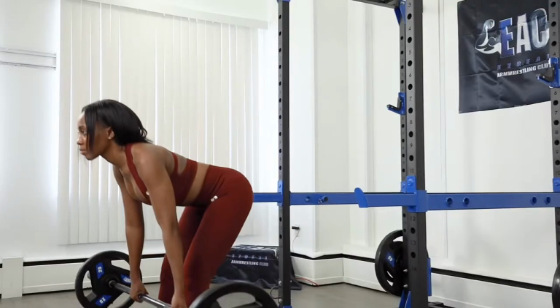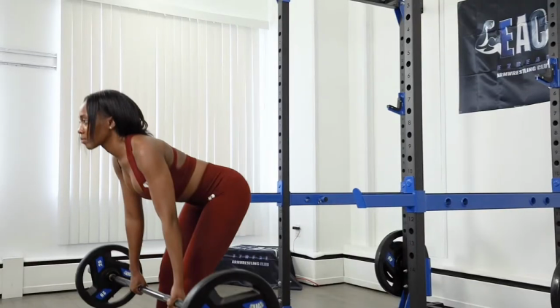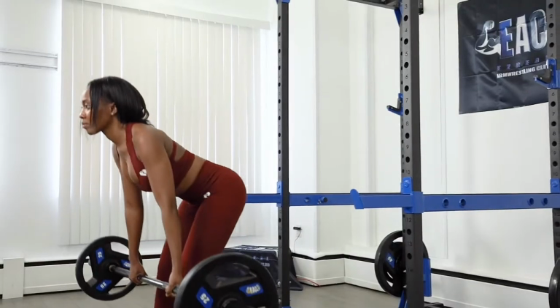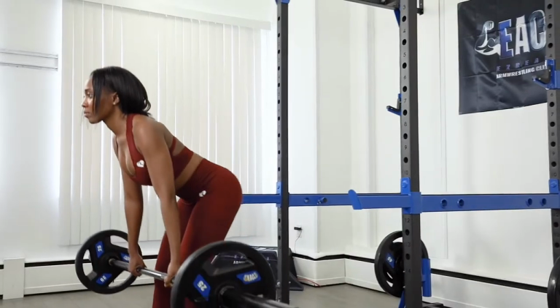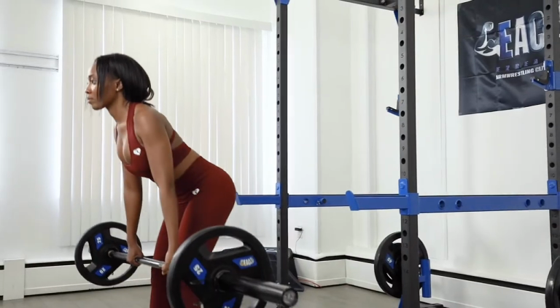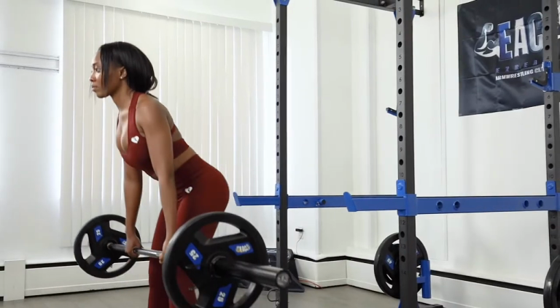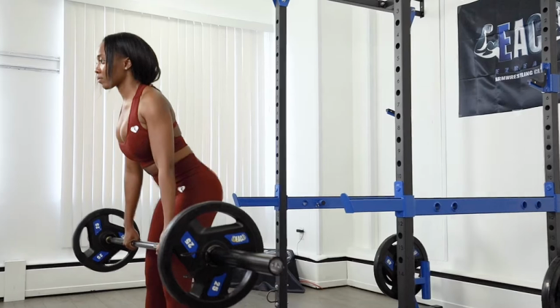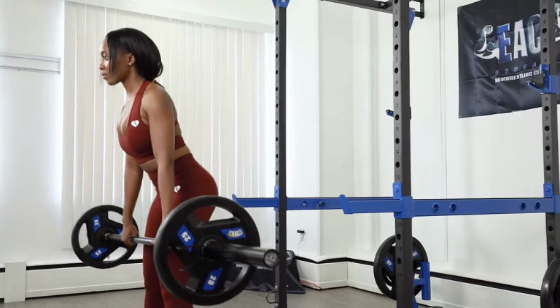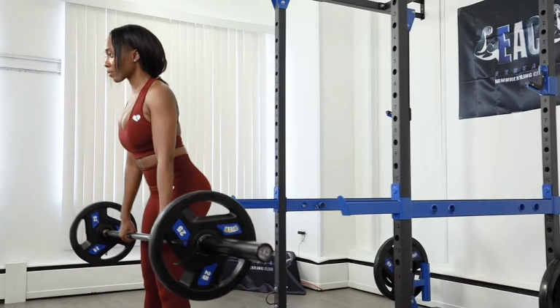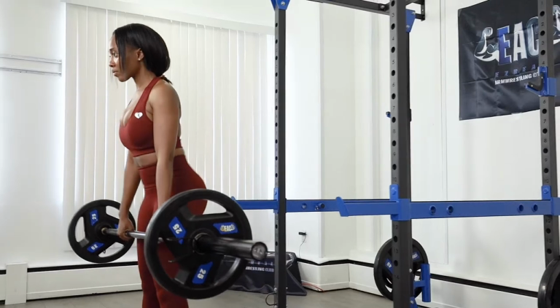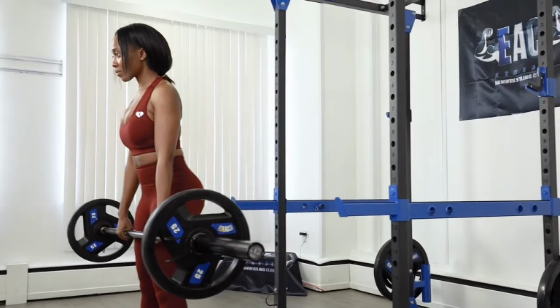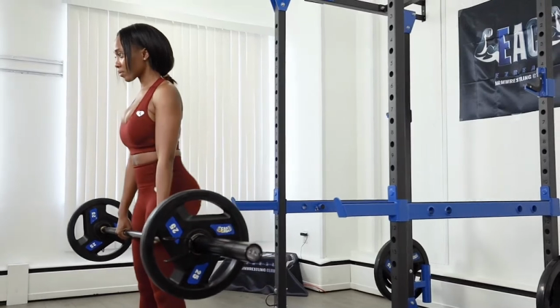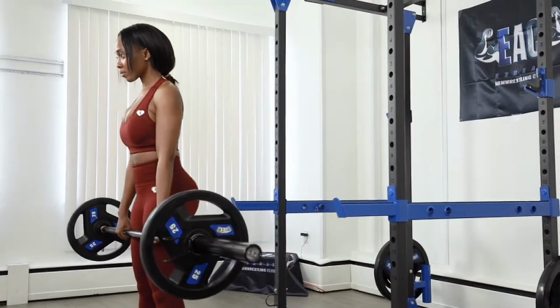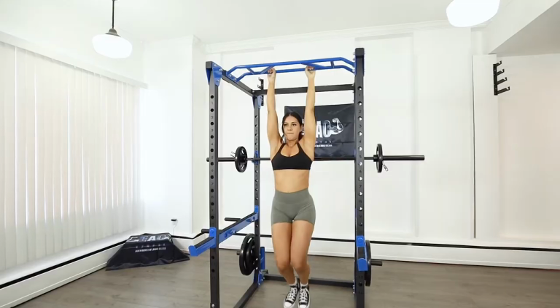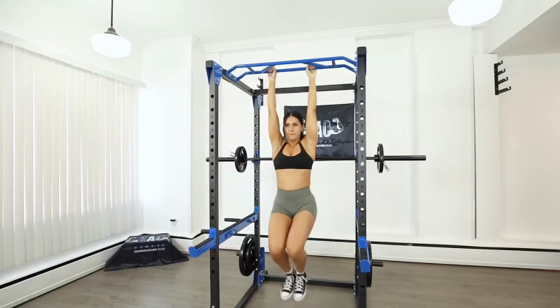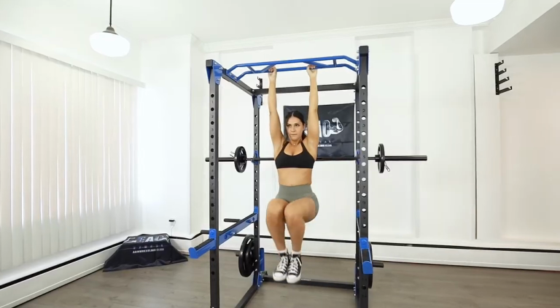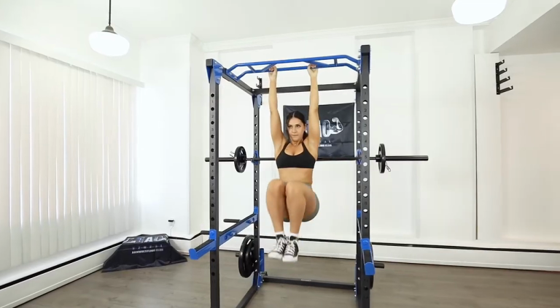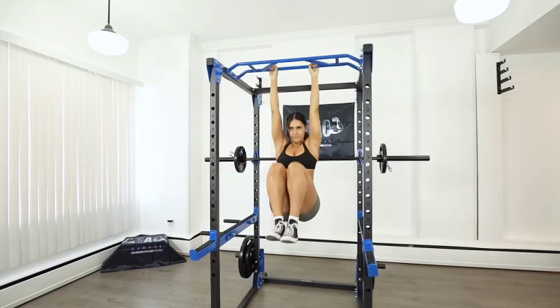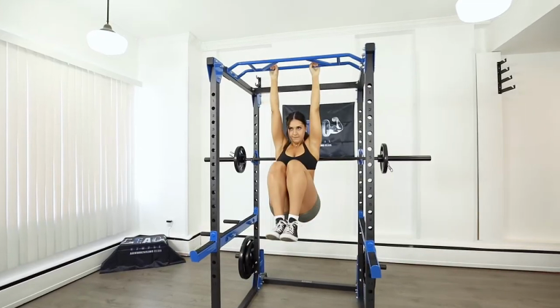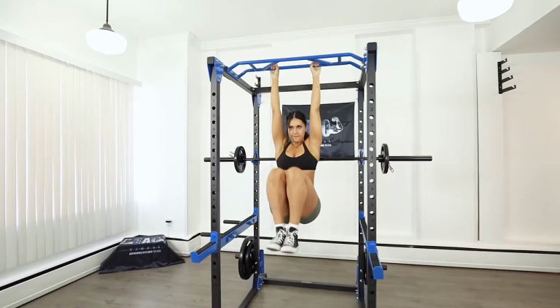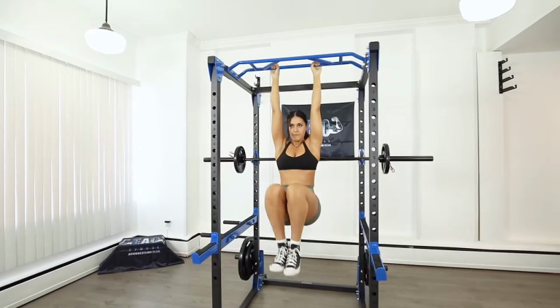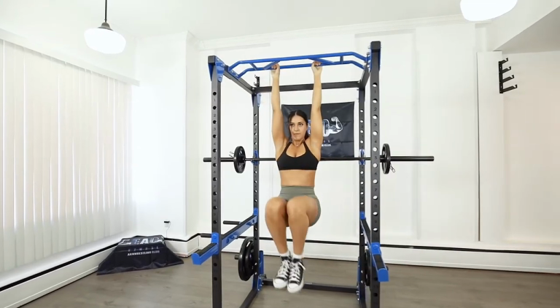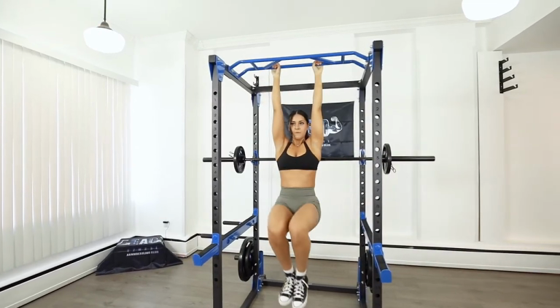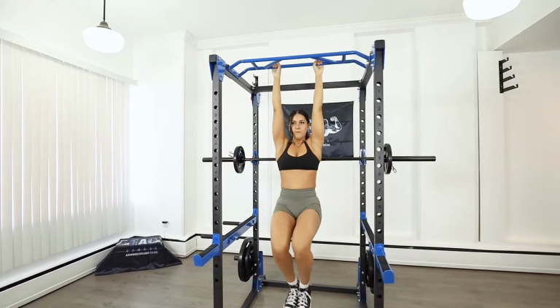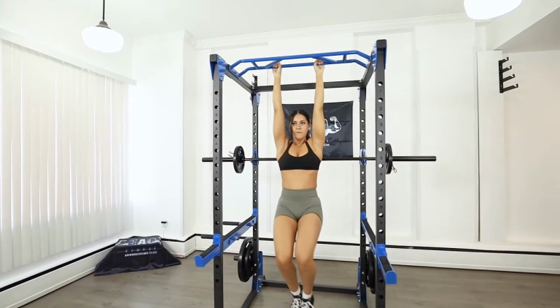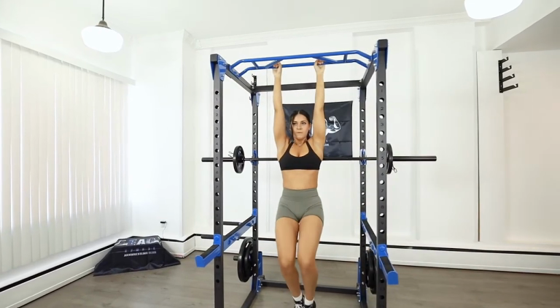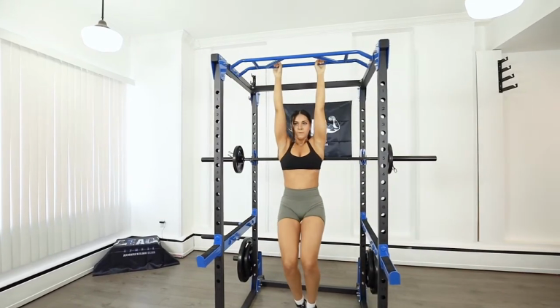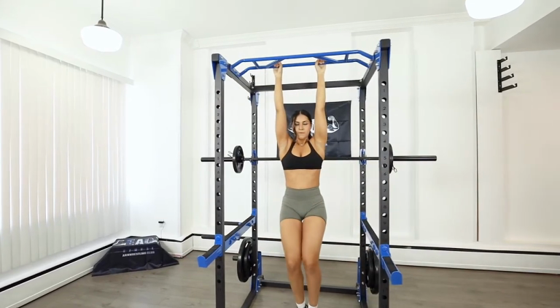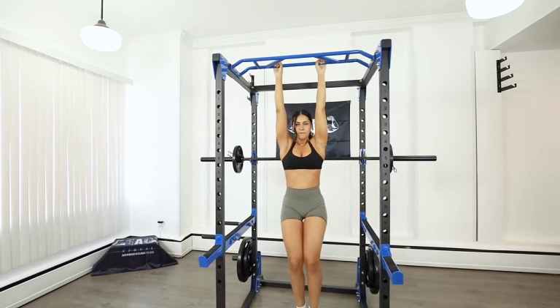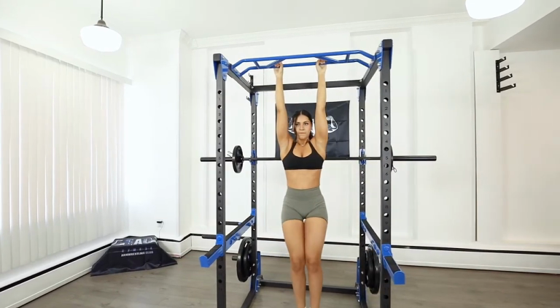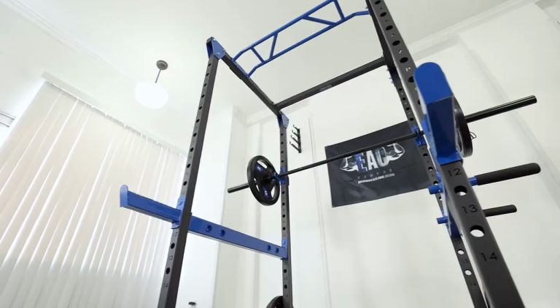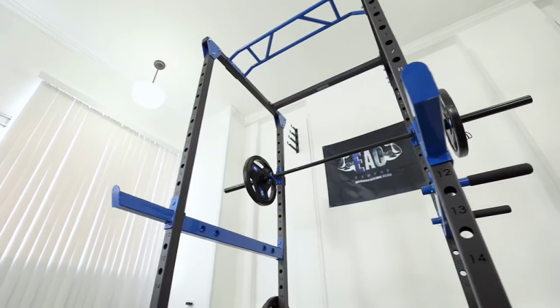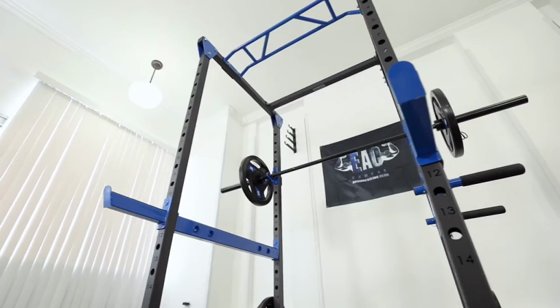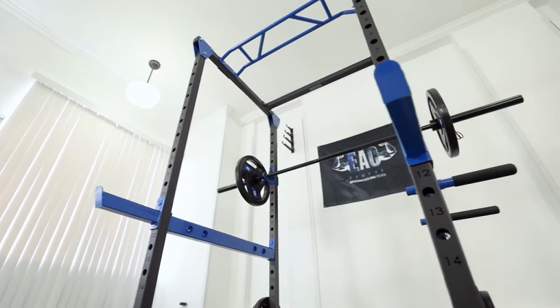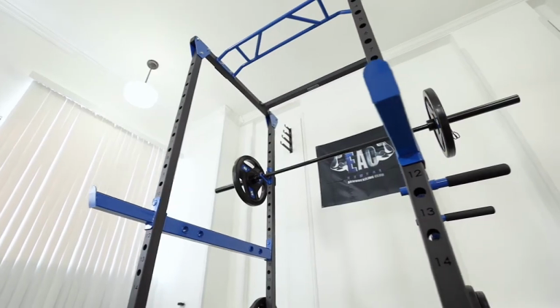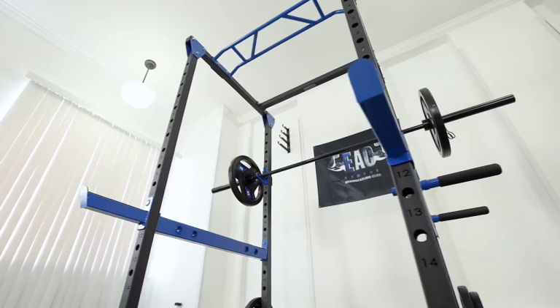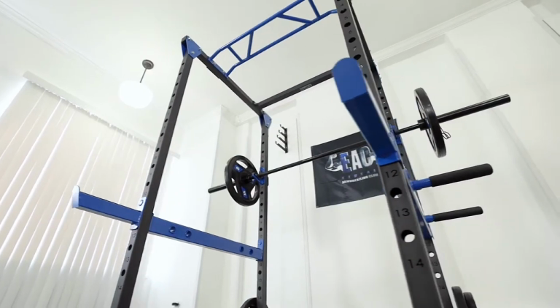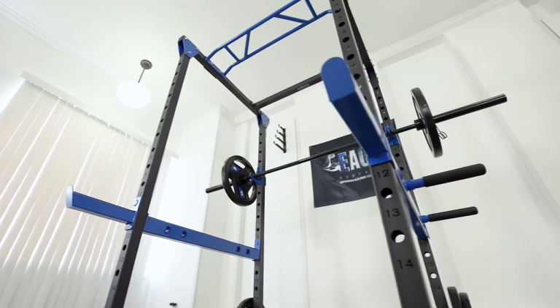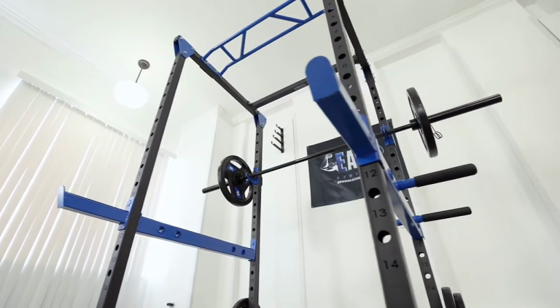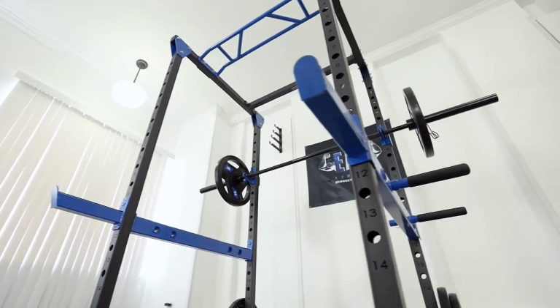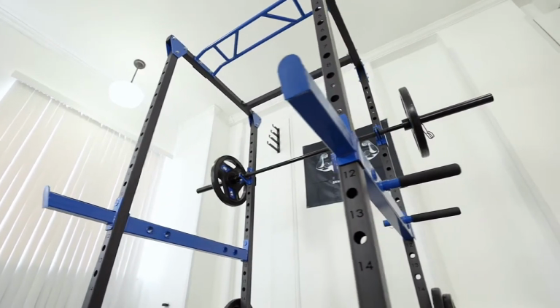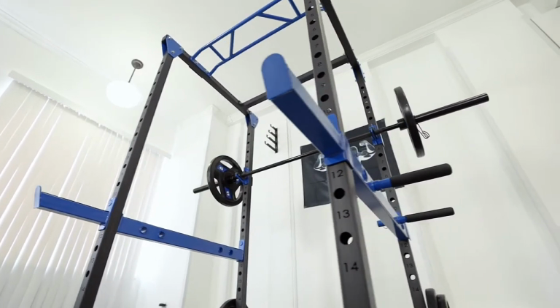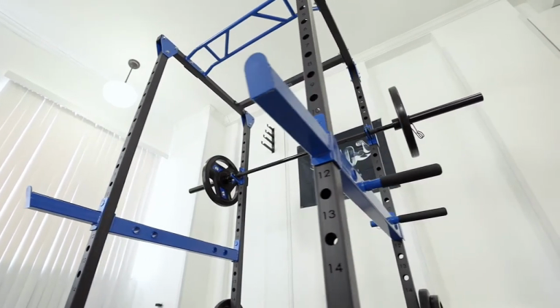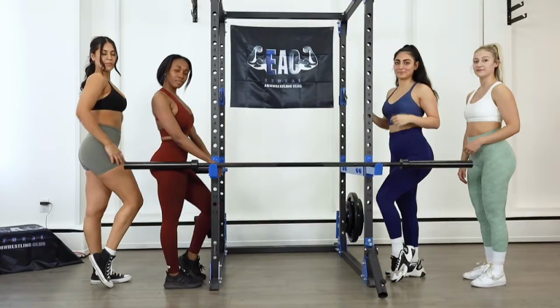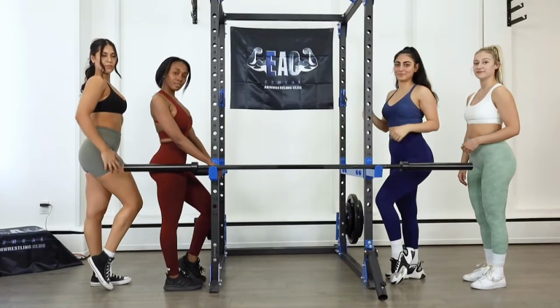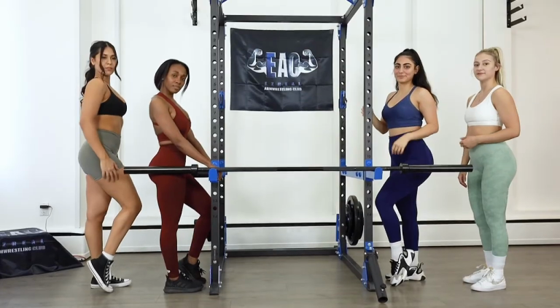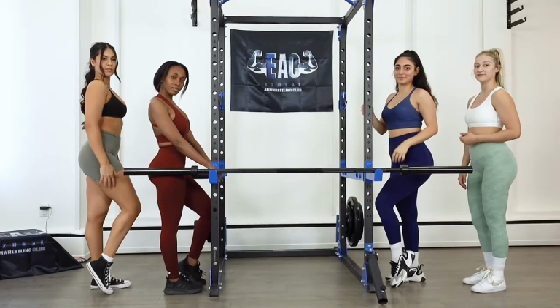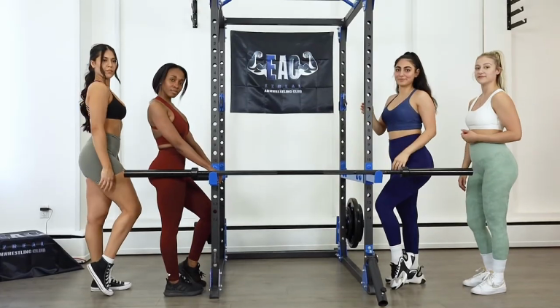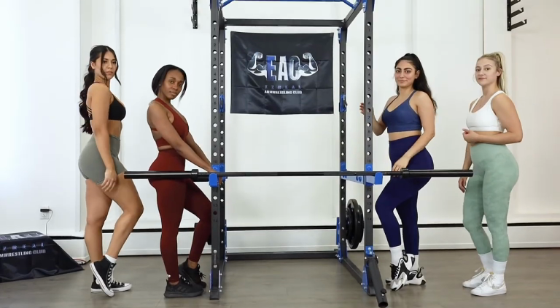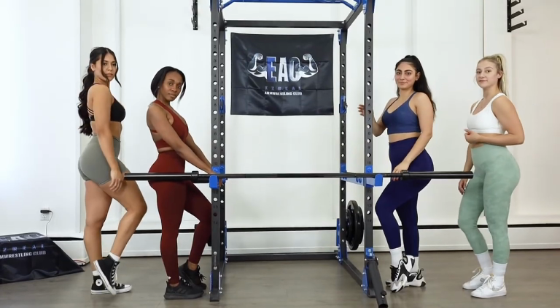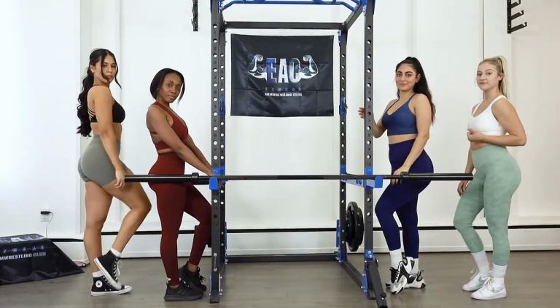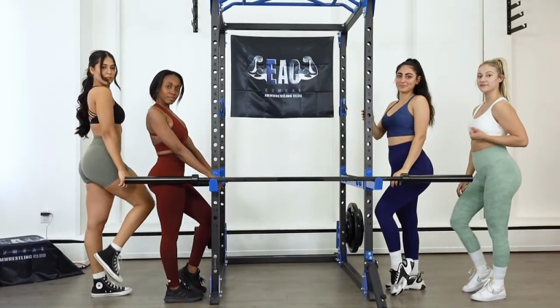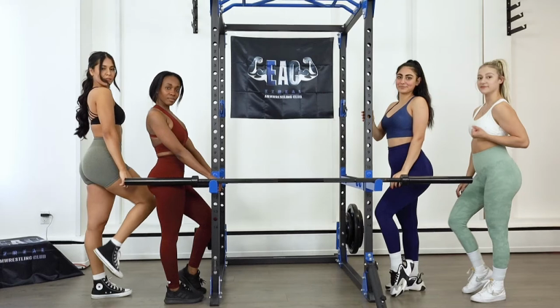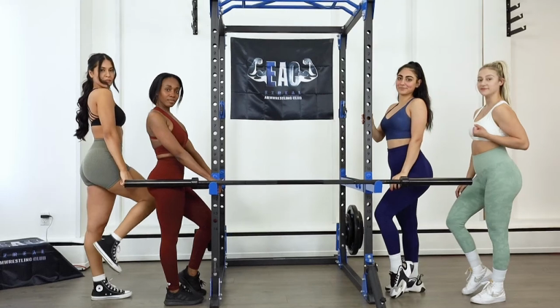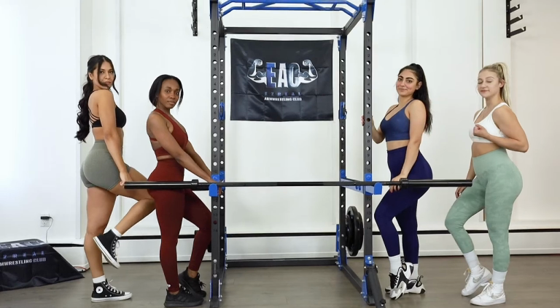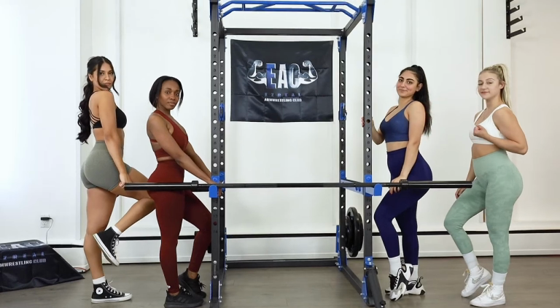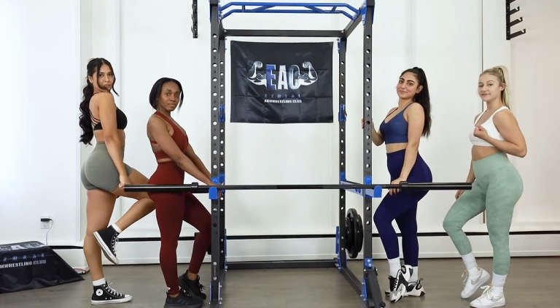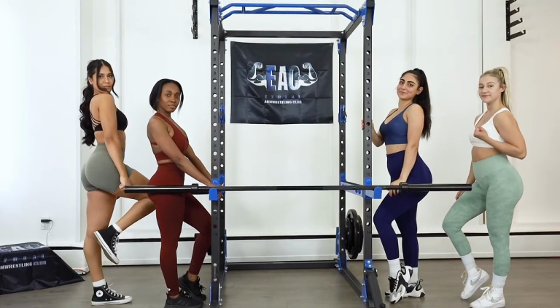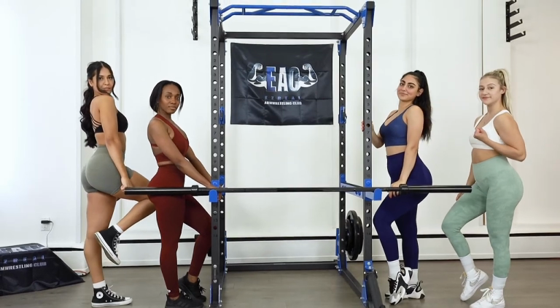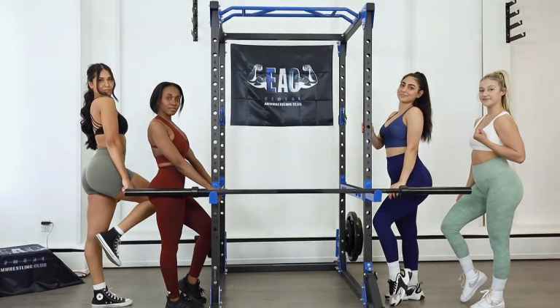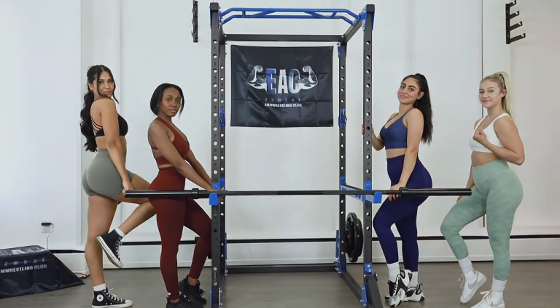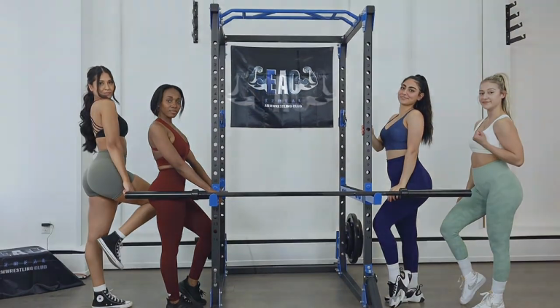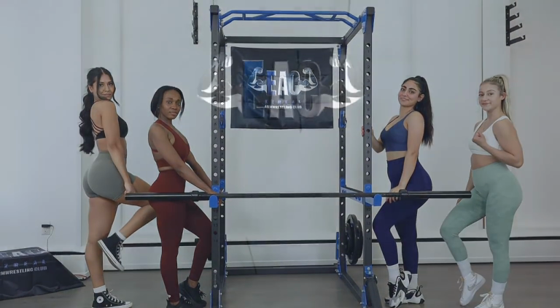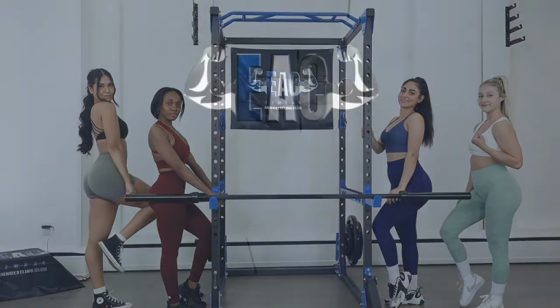The EAC Power Cage delivers everything you need for a home gym full-body workout. So what are you waiting for? Get yours today.